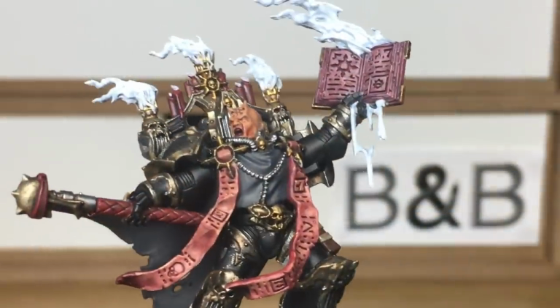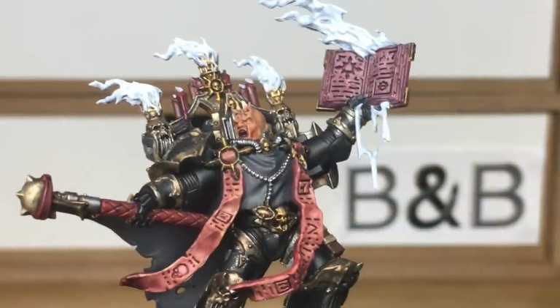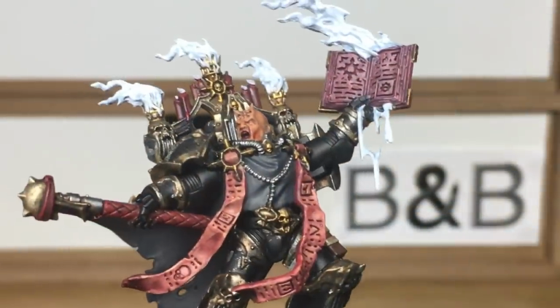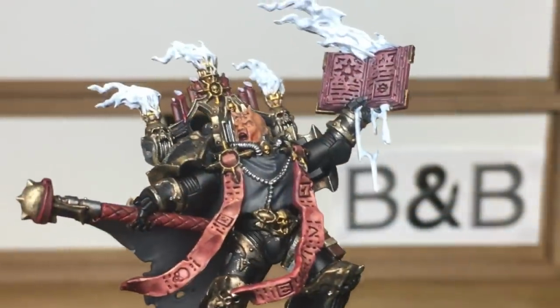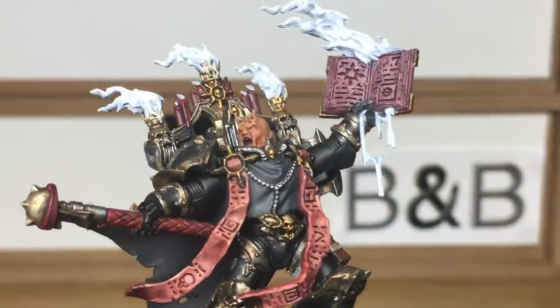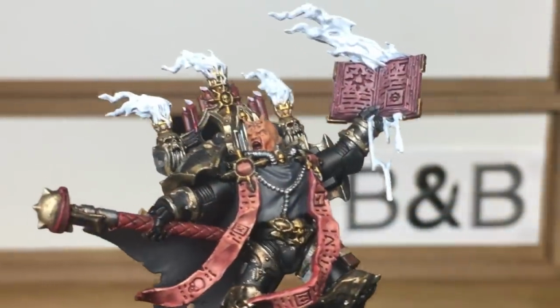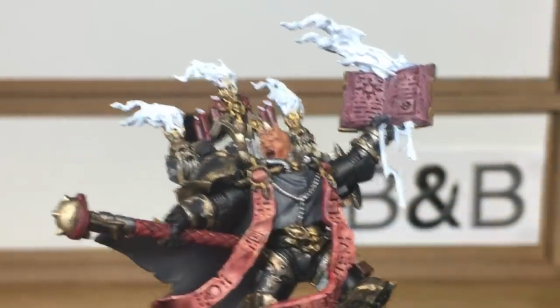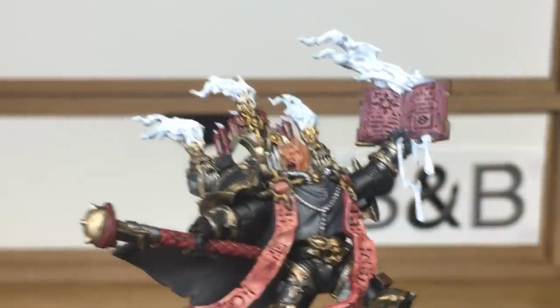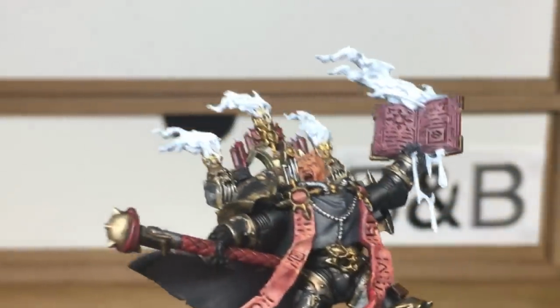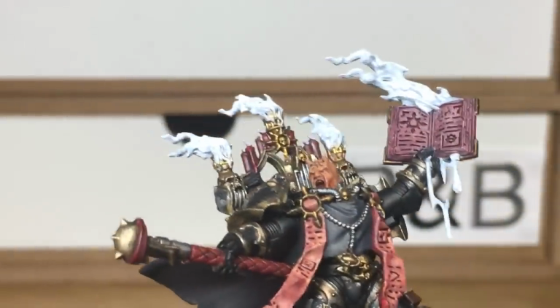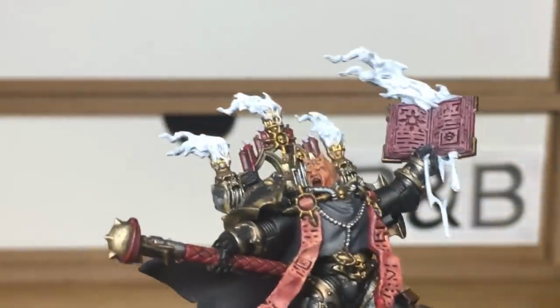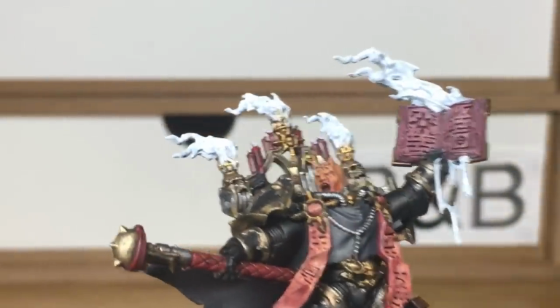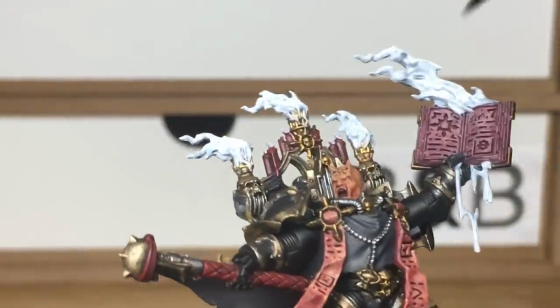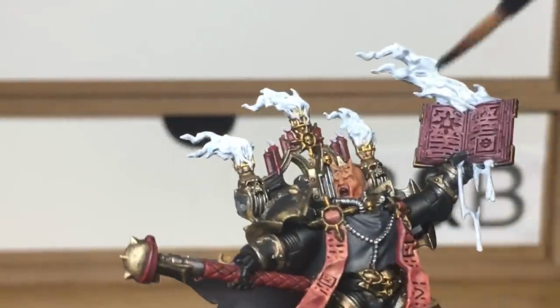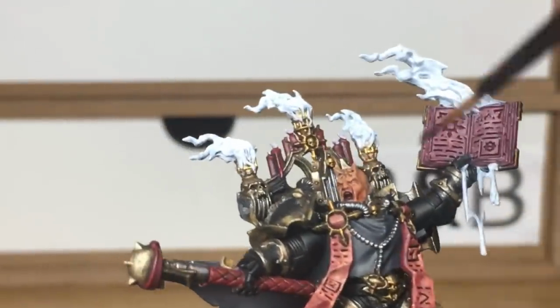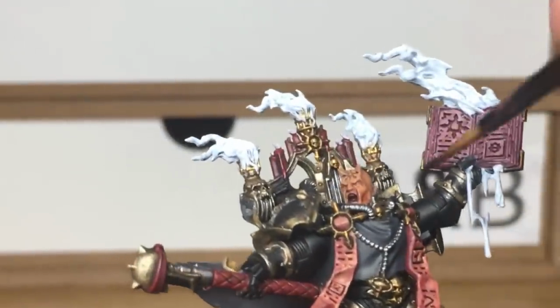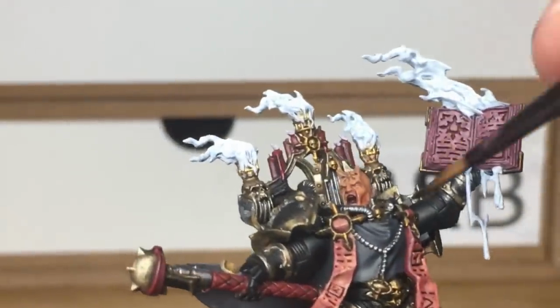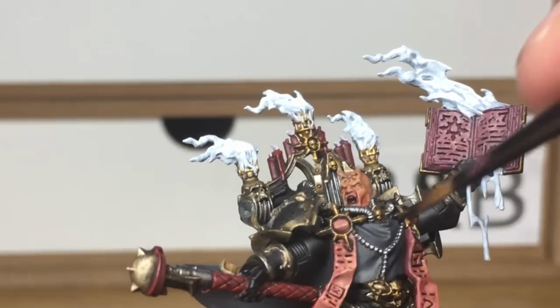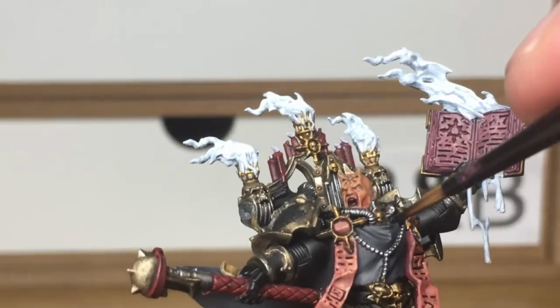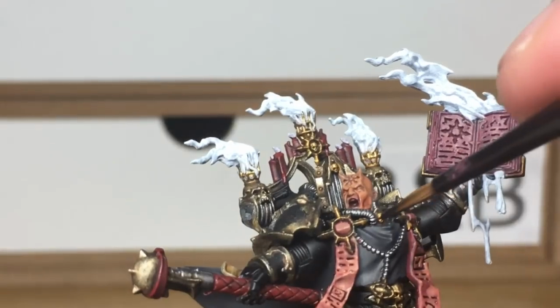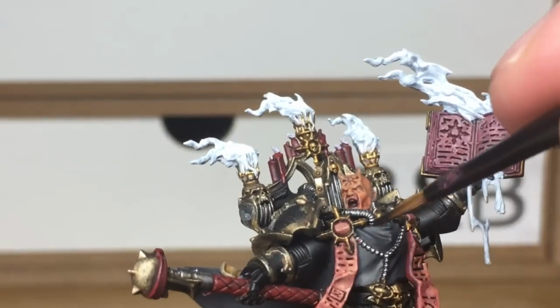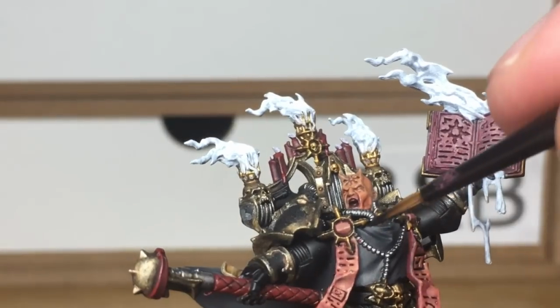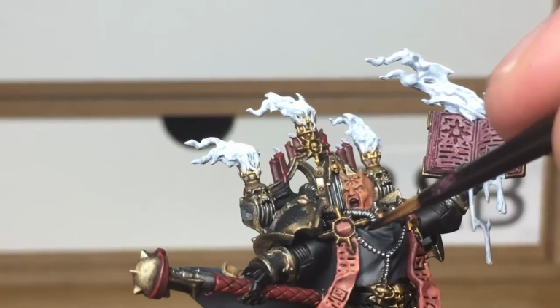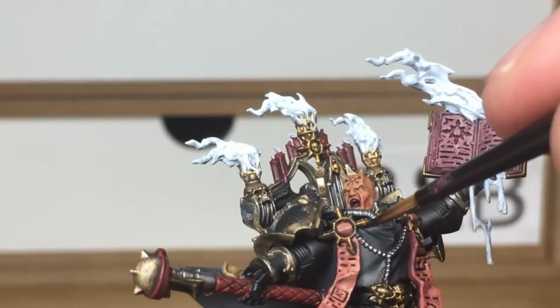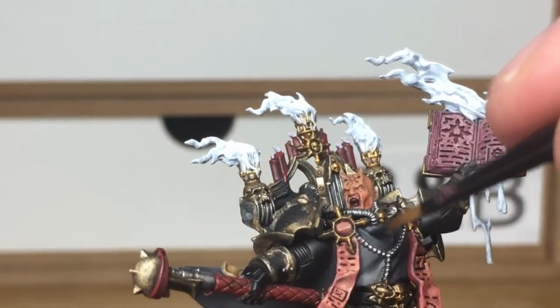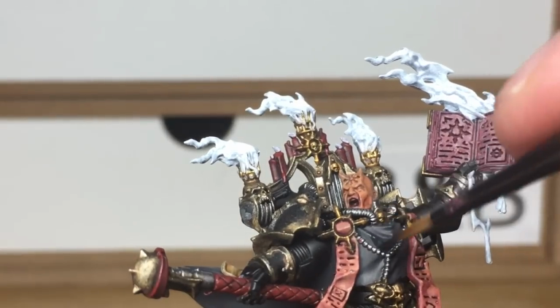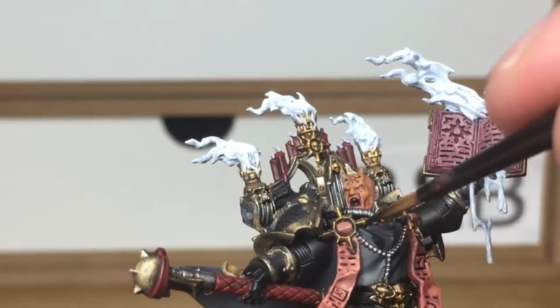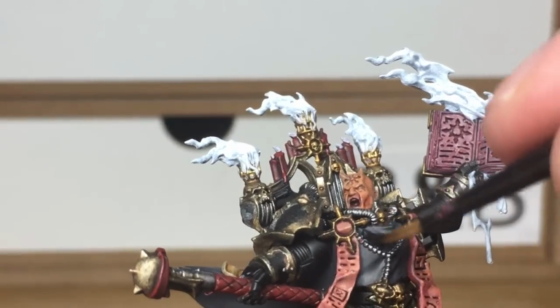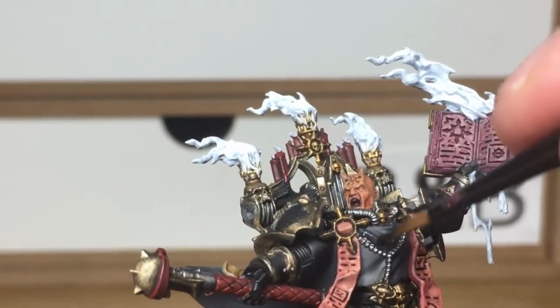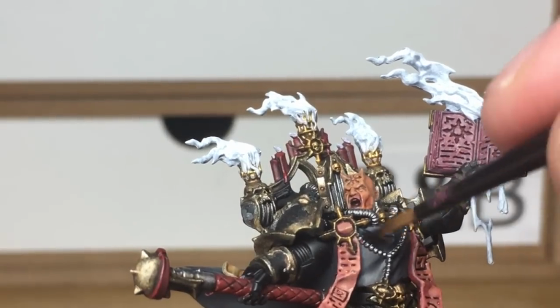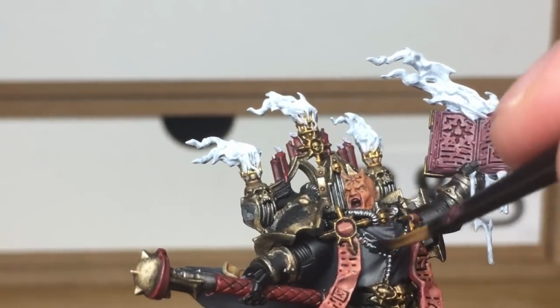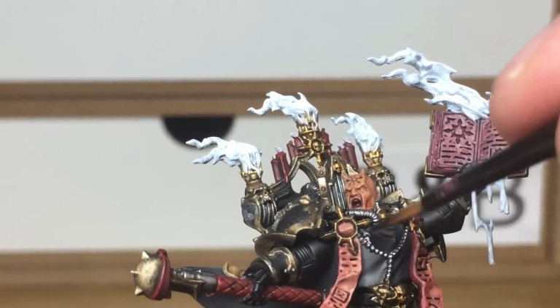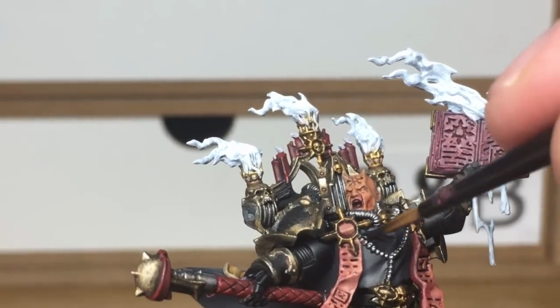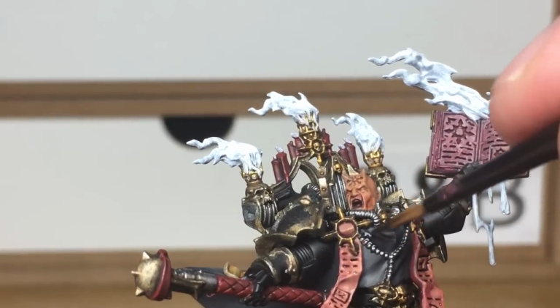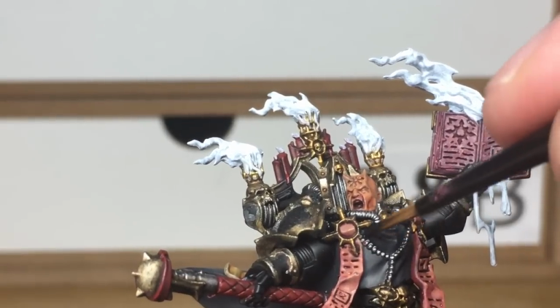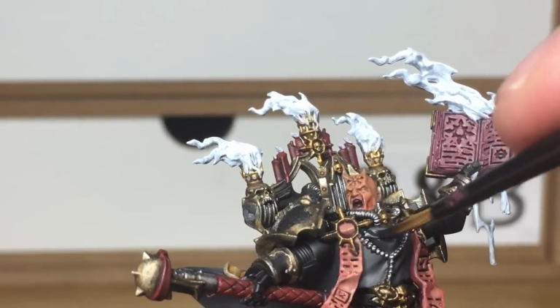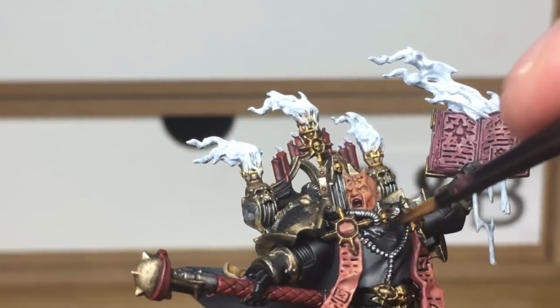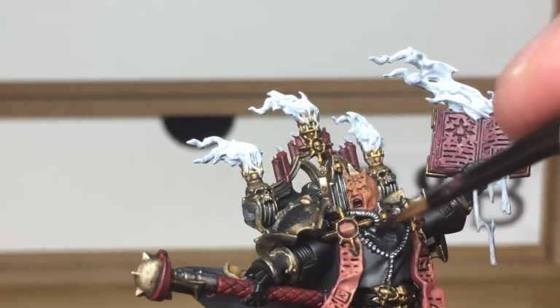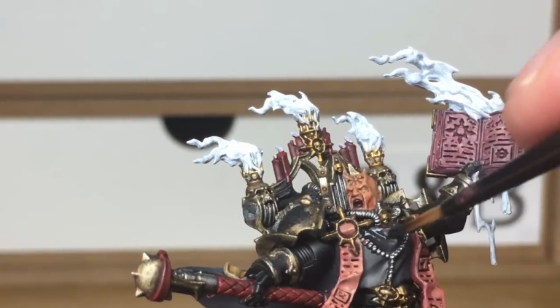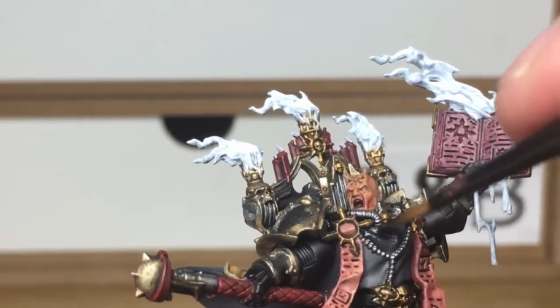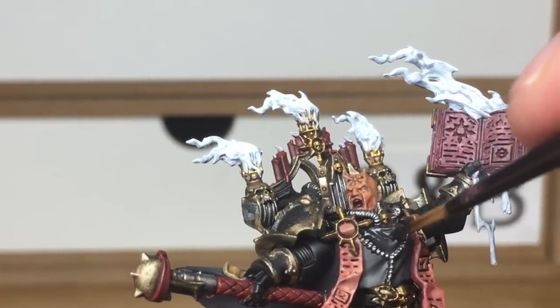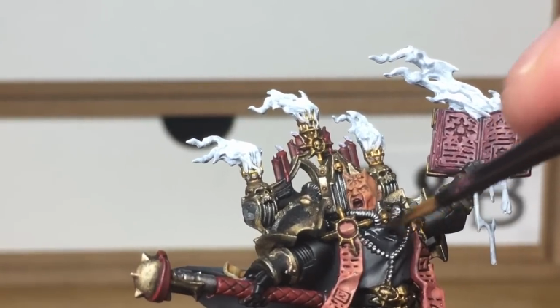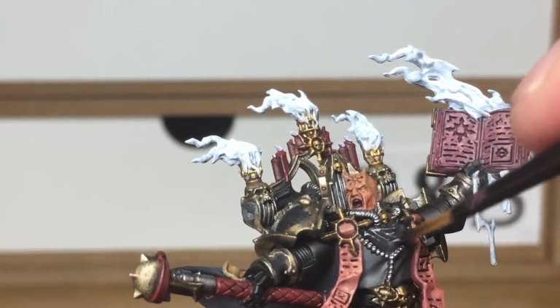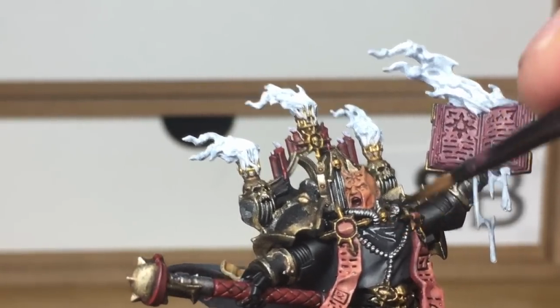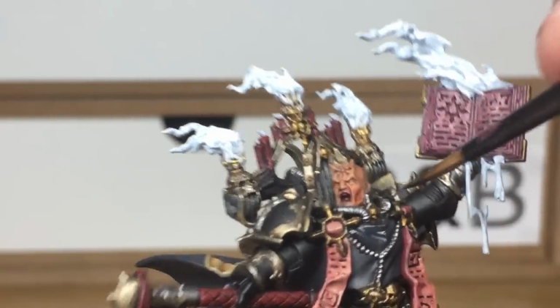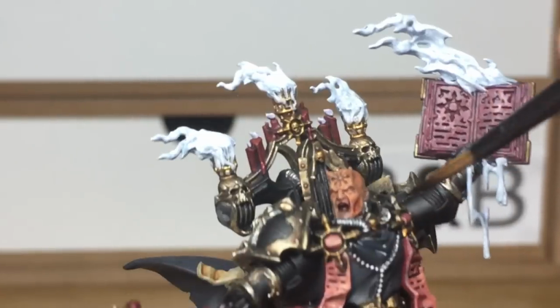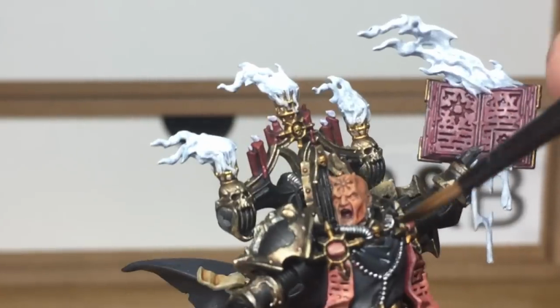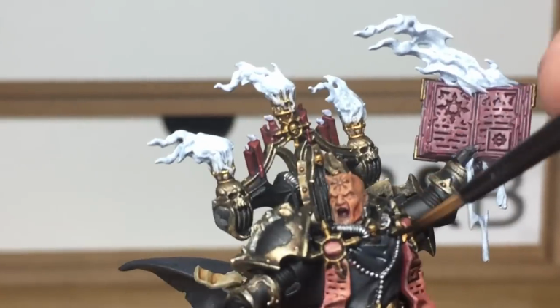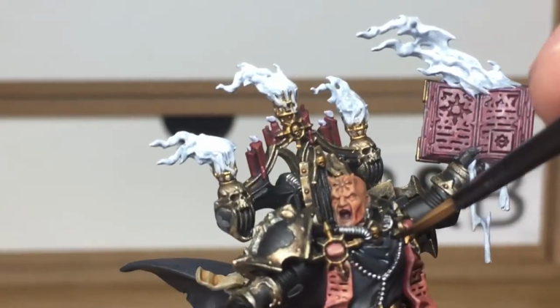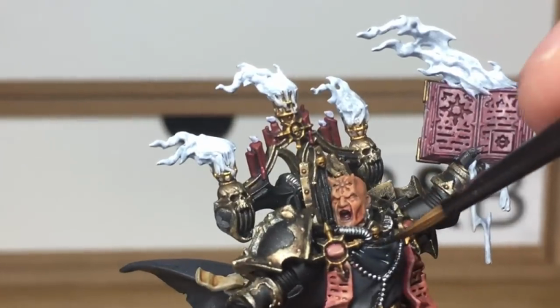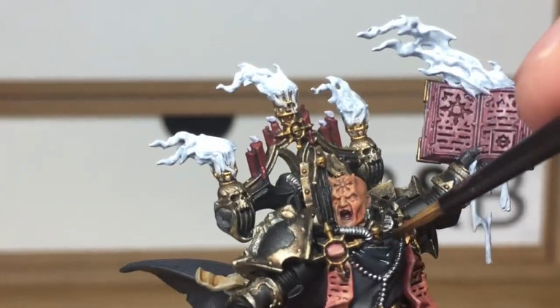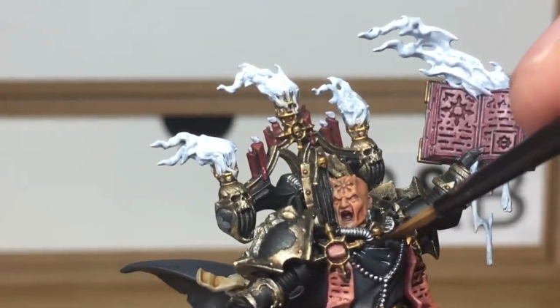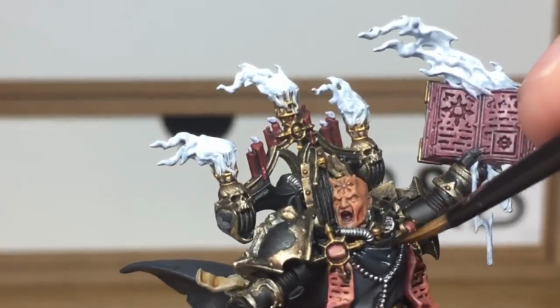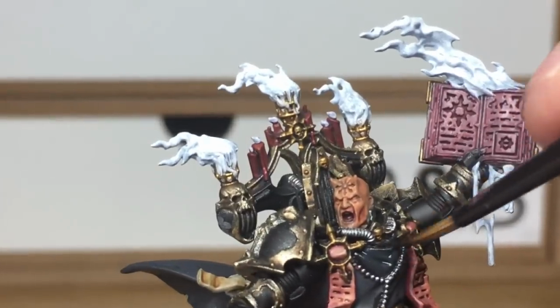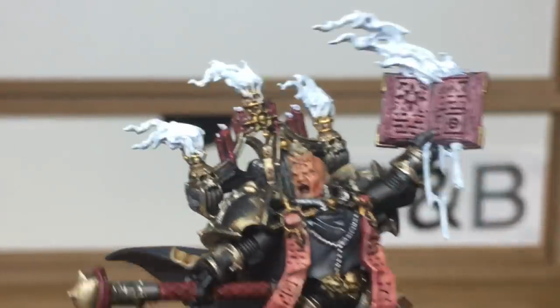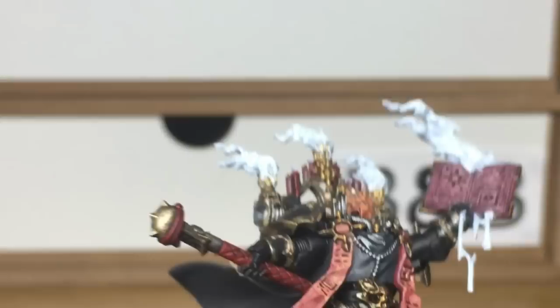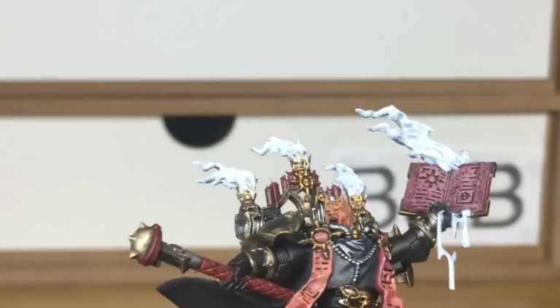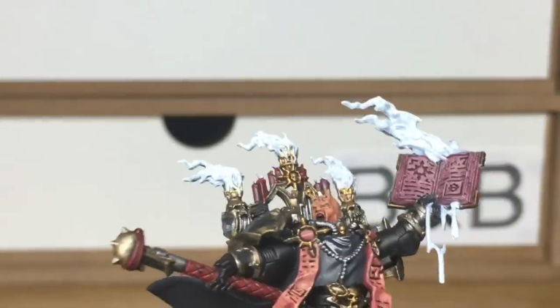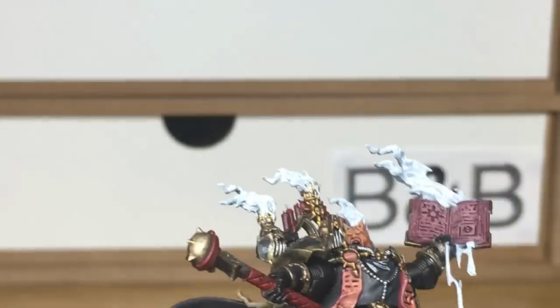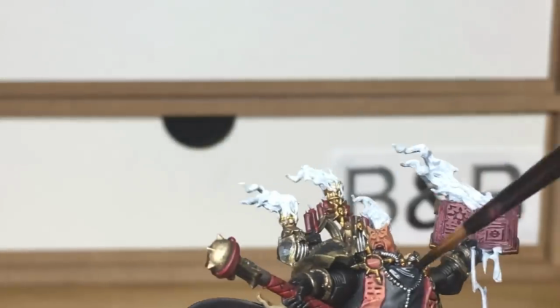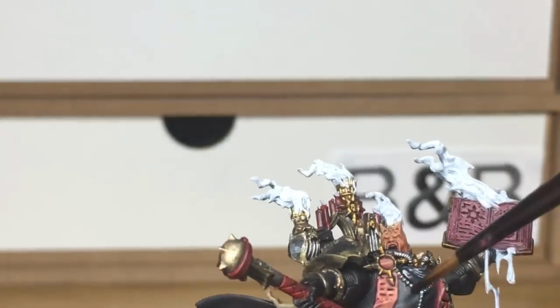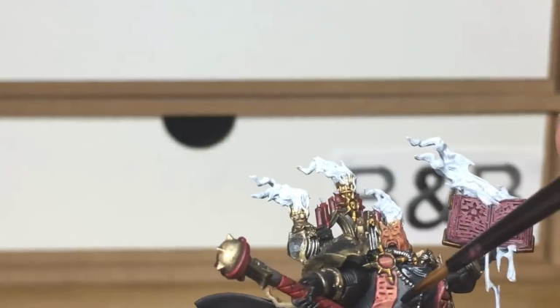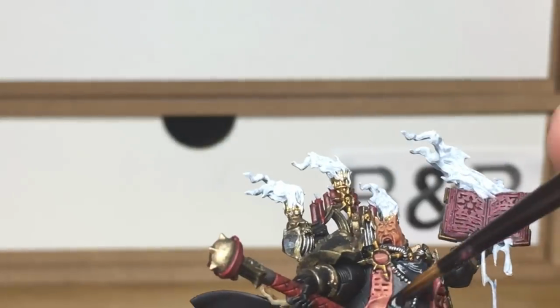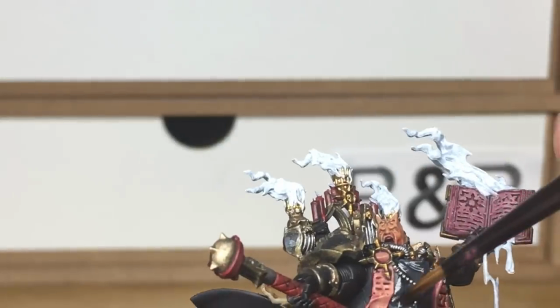Now we're moving onto Citadel Nuln Oil, and this is going to be to do all of the silvery metallics and also his cloak.